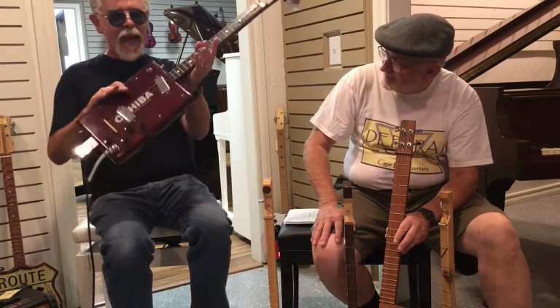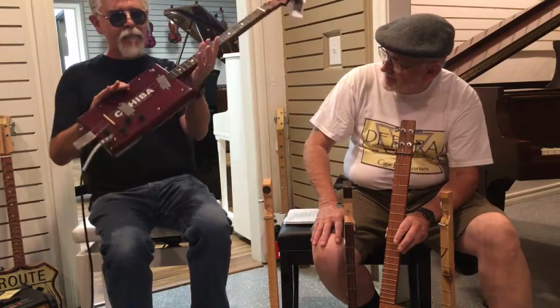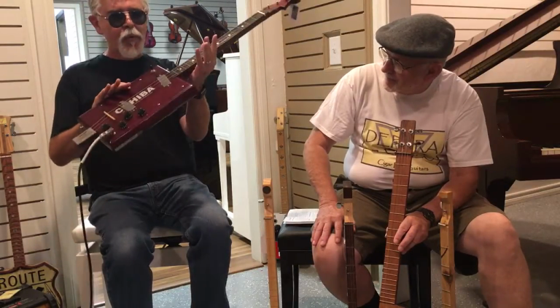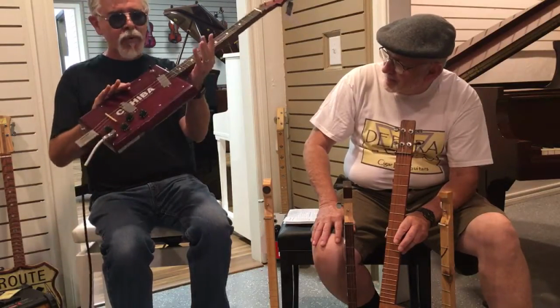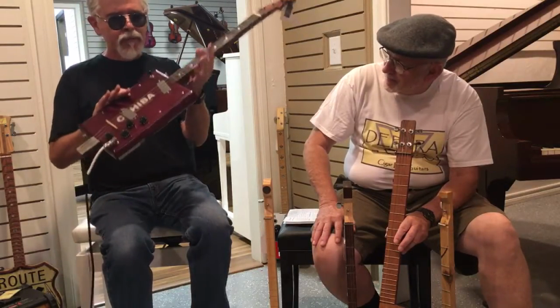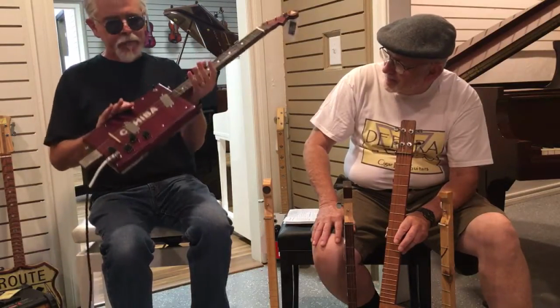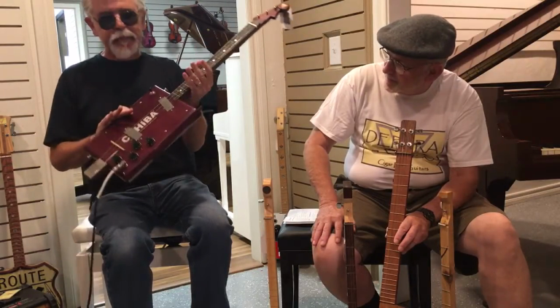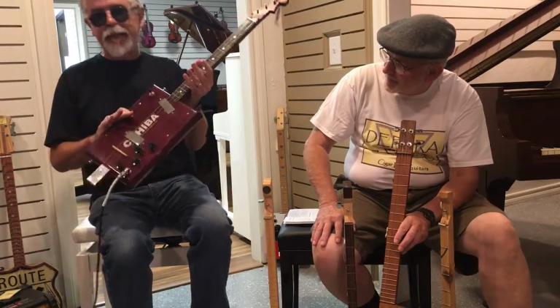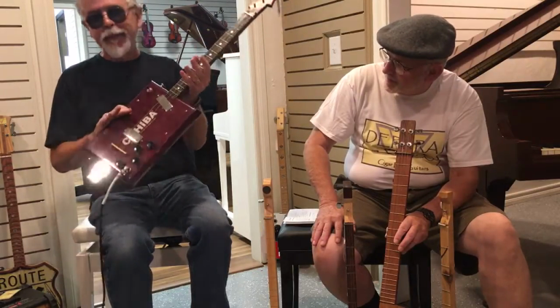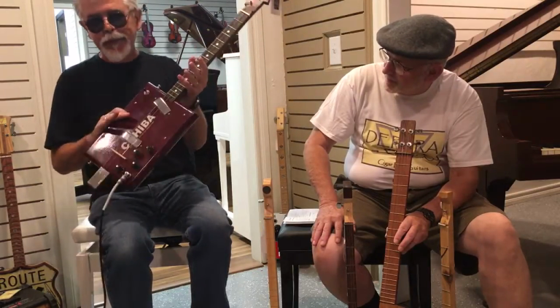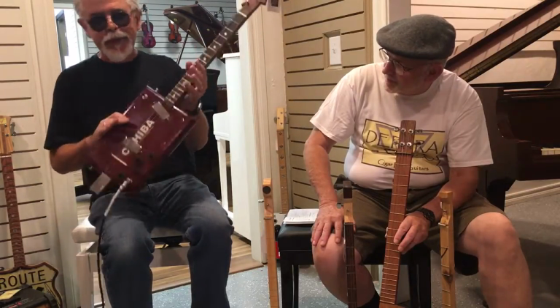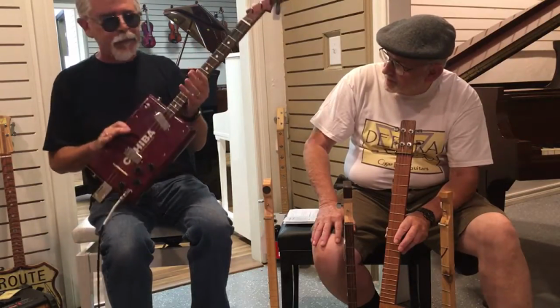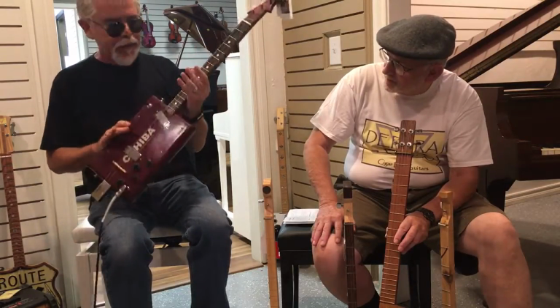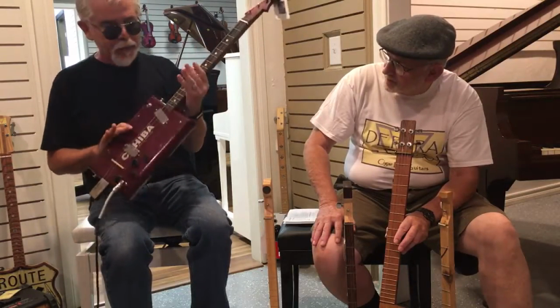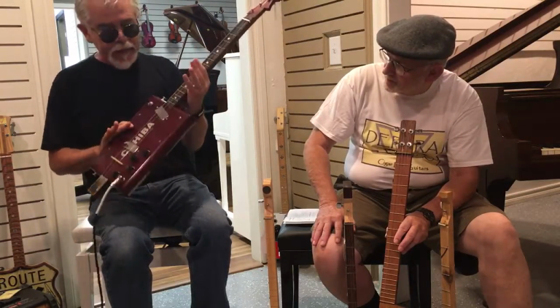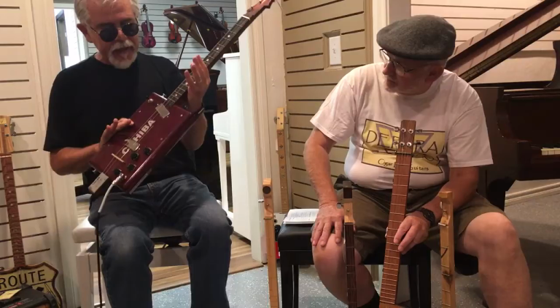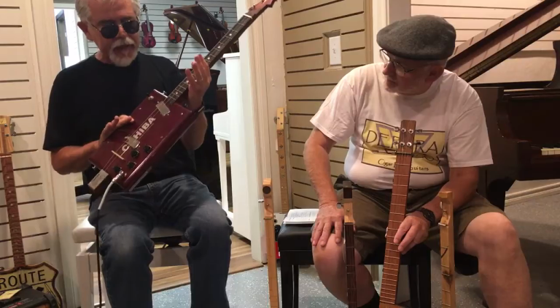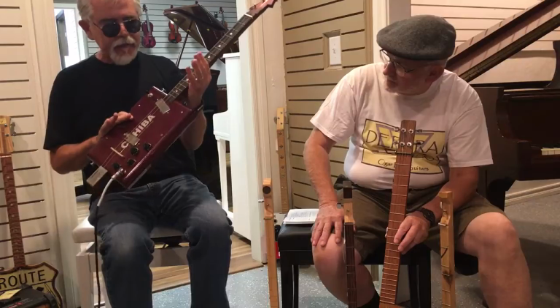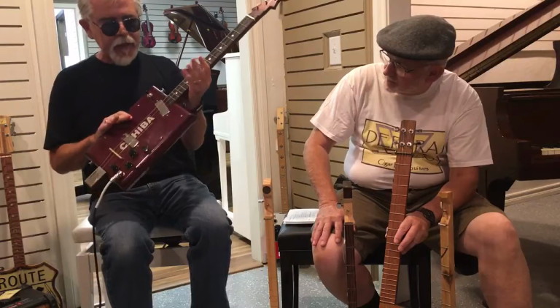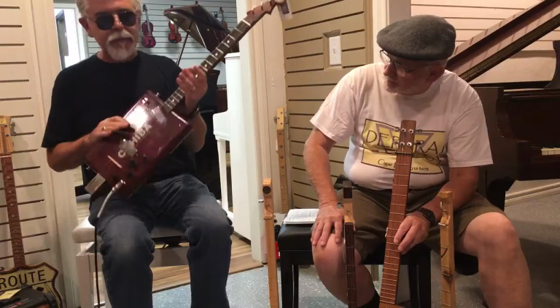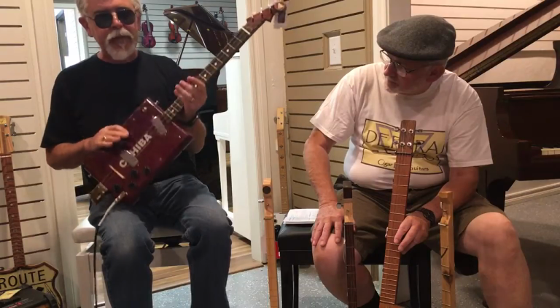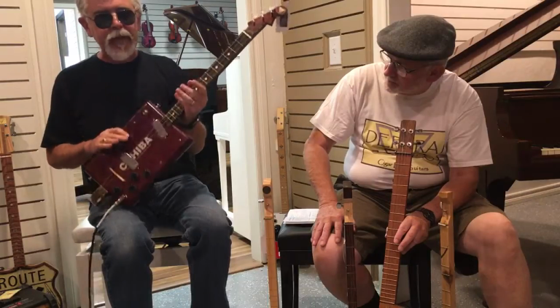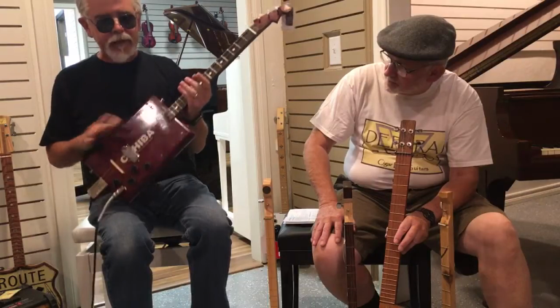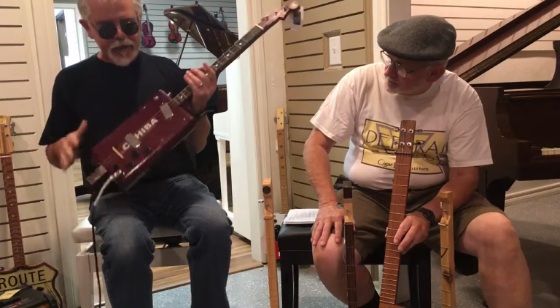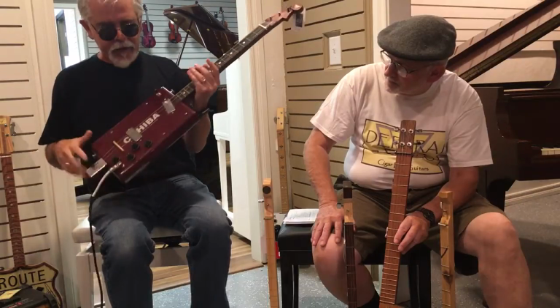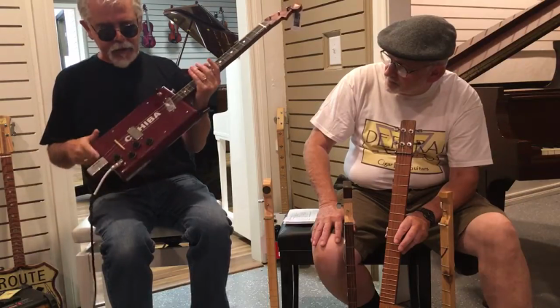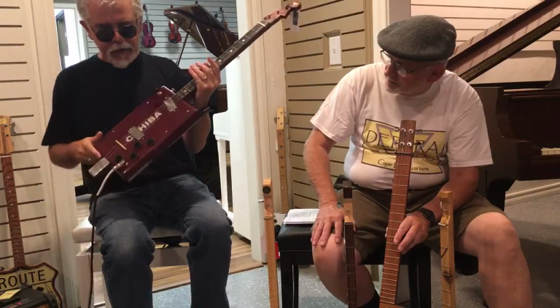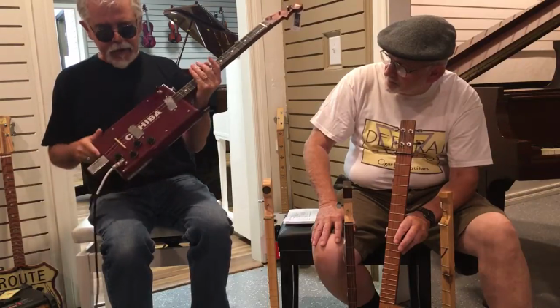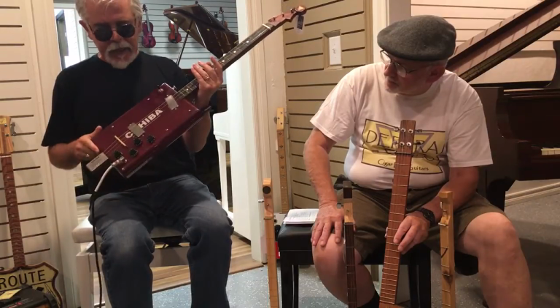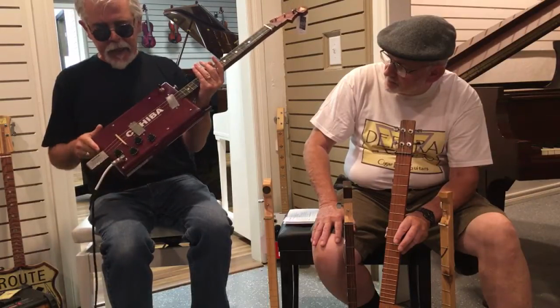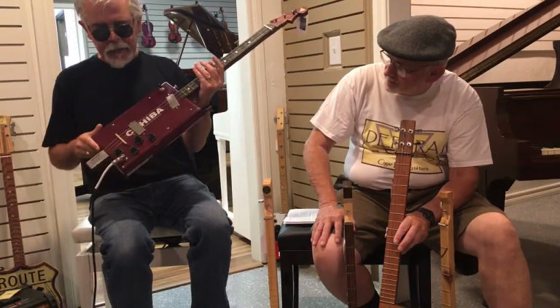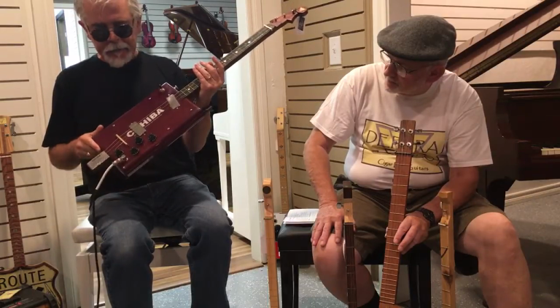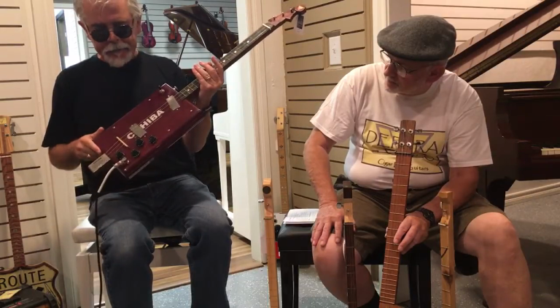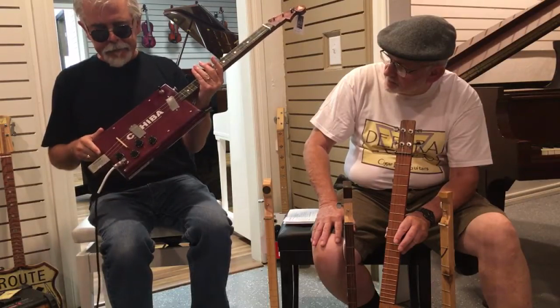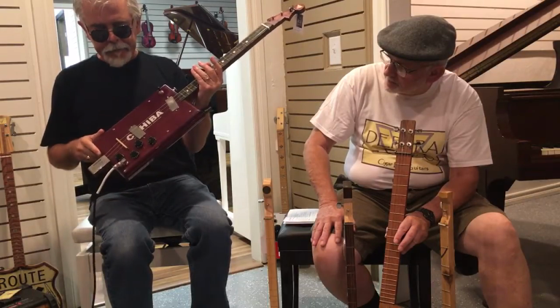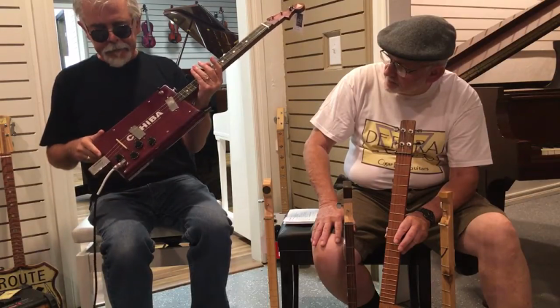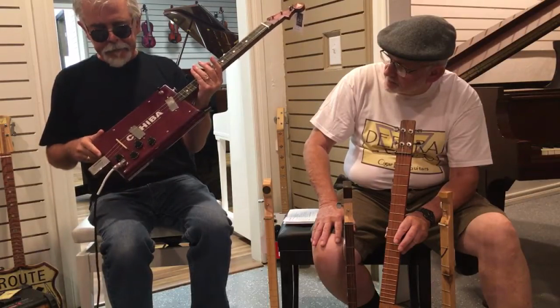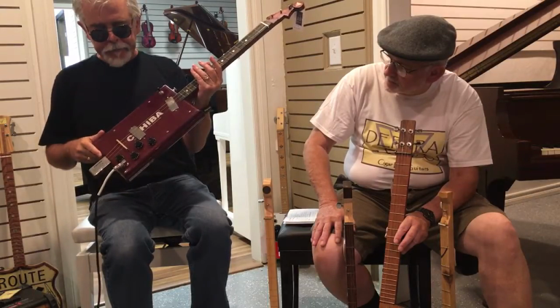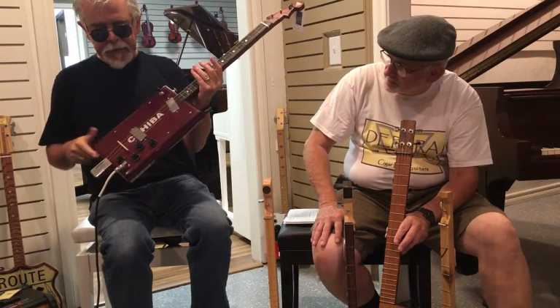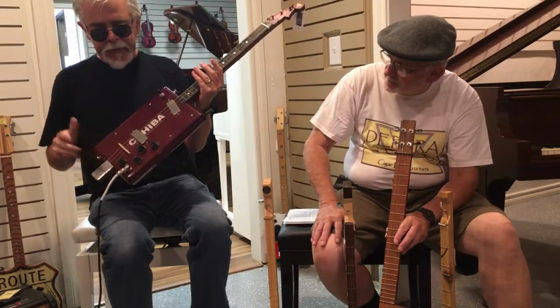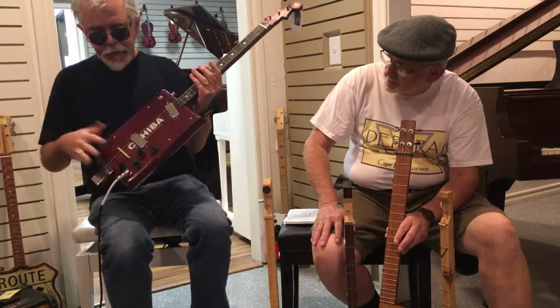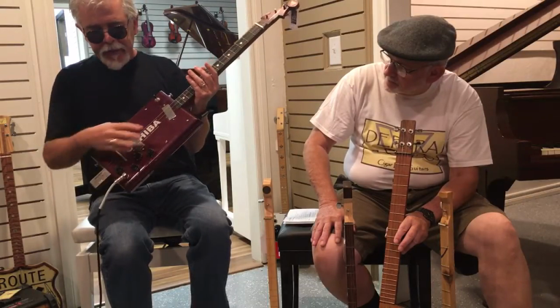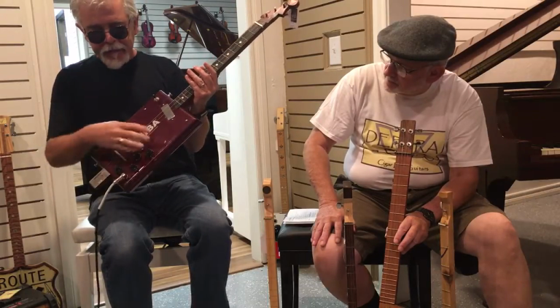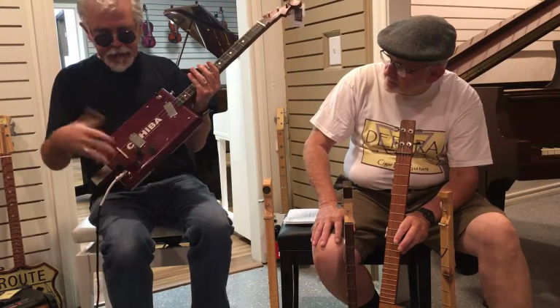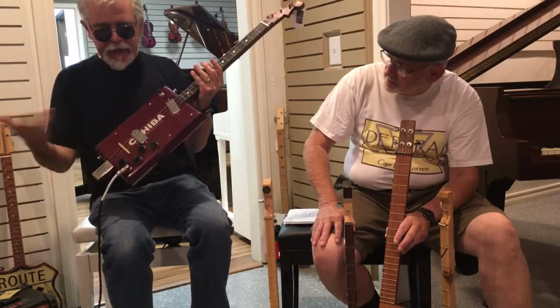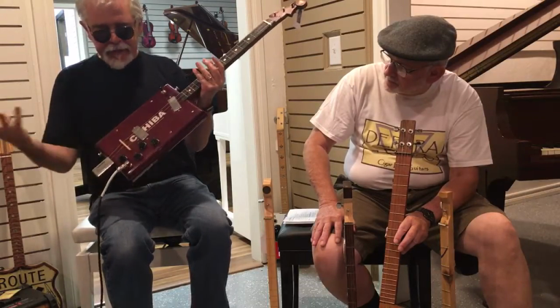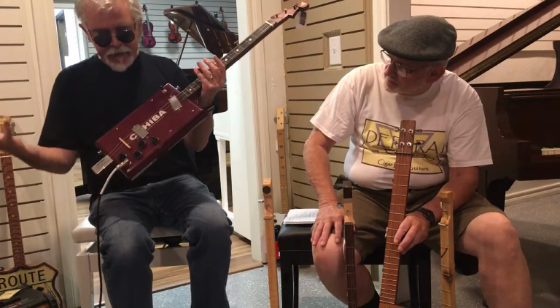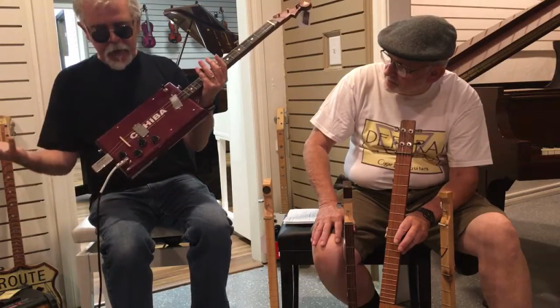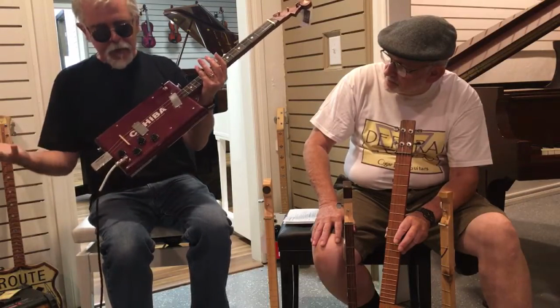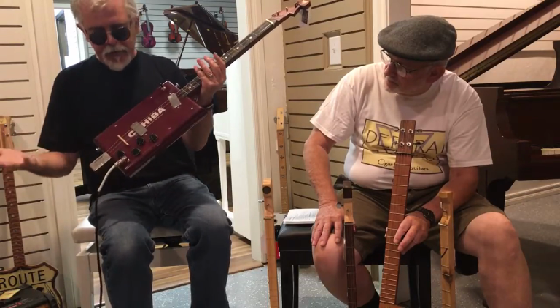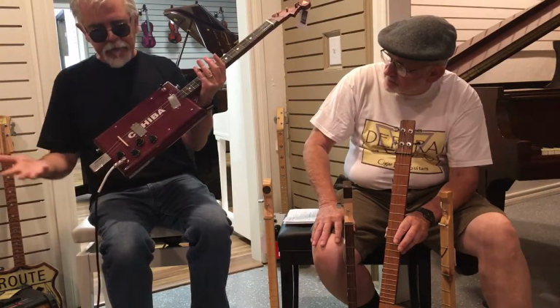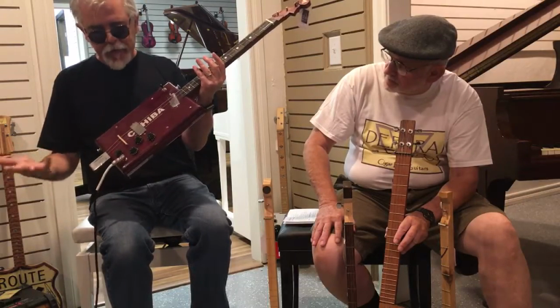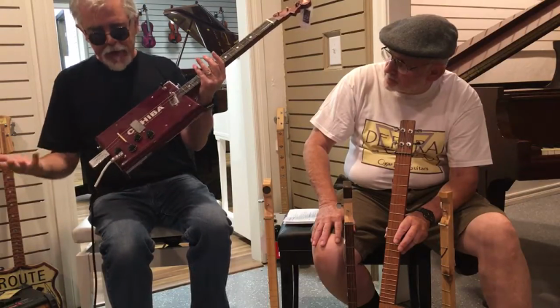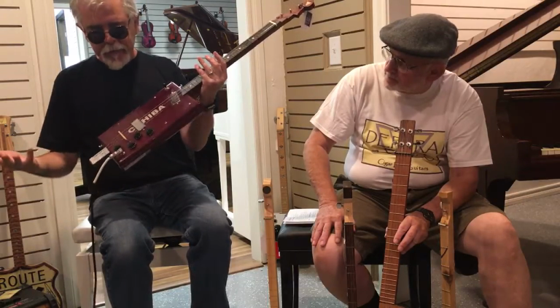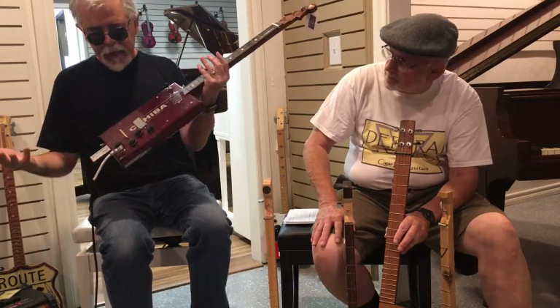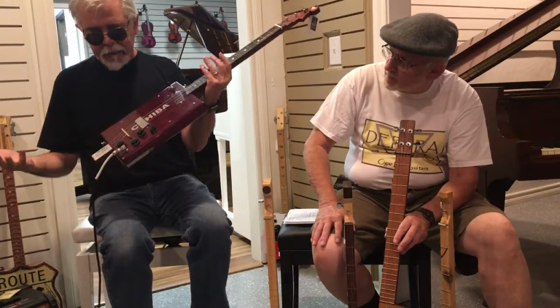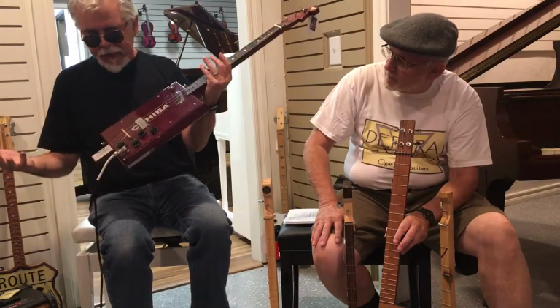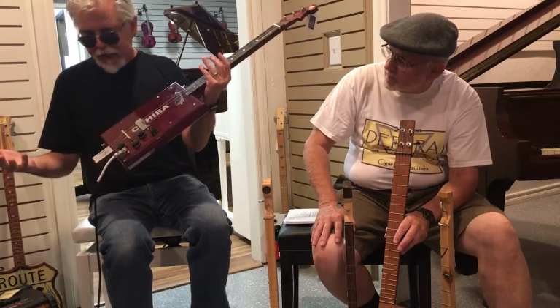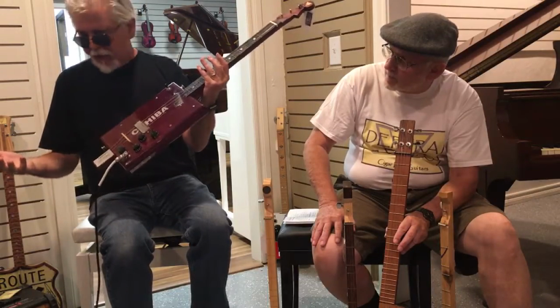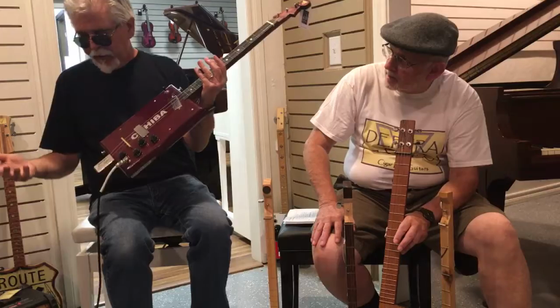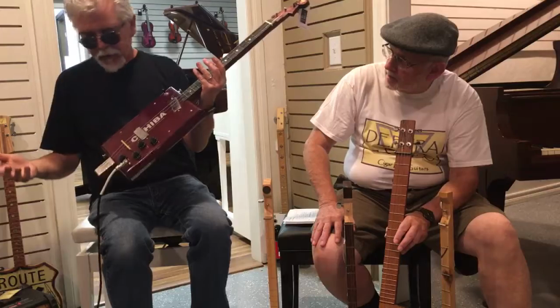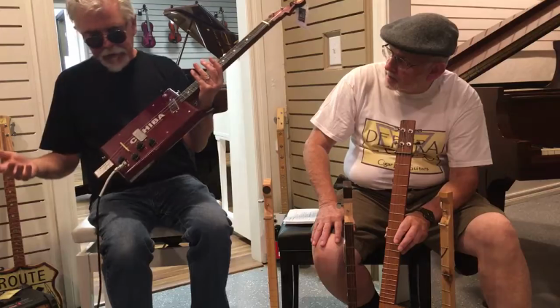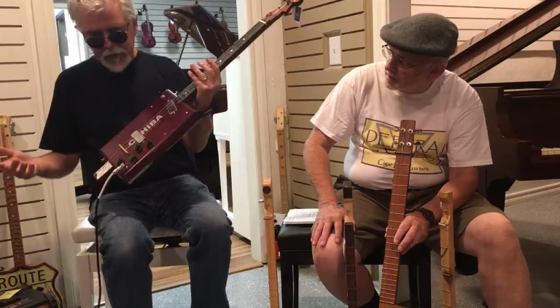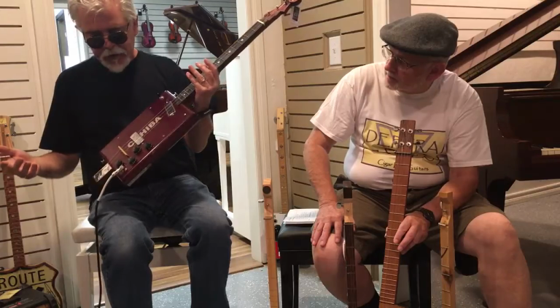I'm more of a builder than a player, but they're fun to play. The tone and volume knobs actually do function.